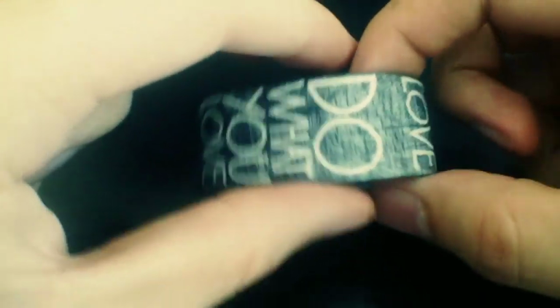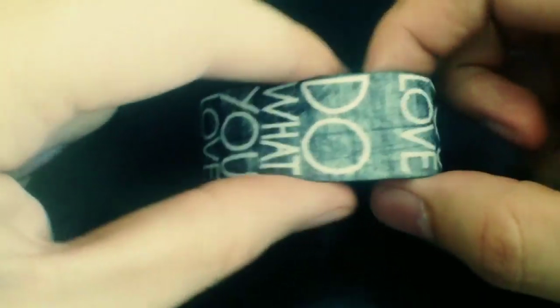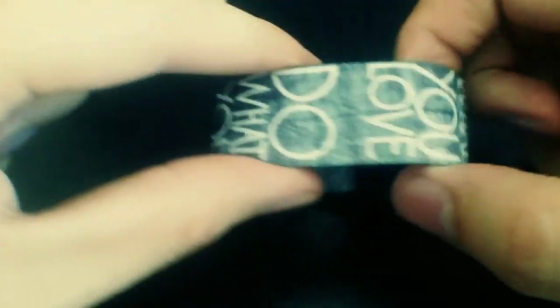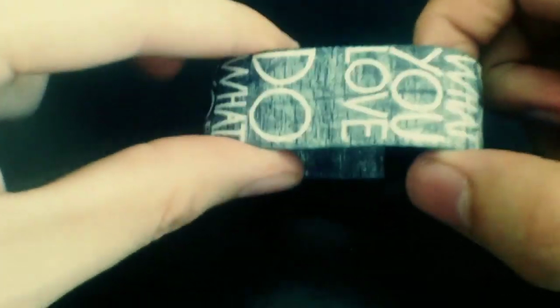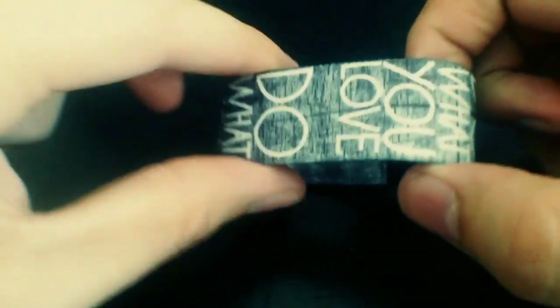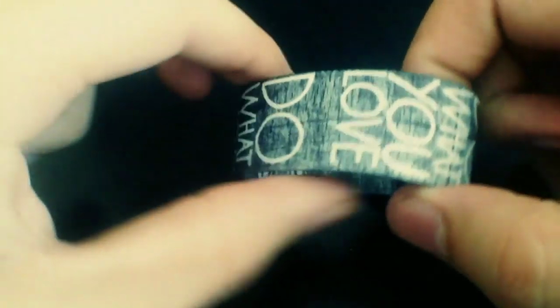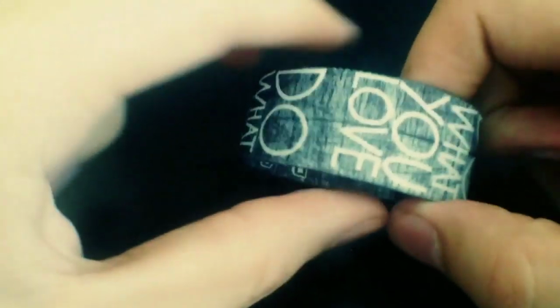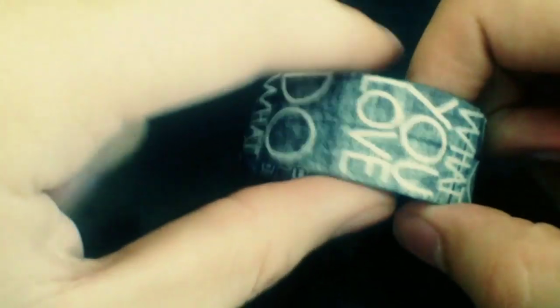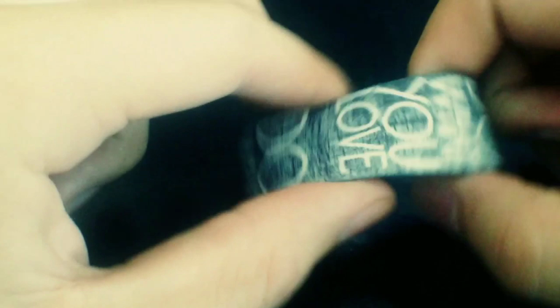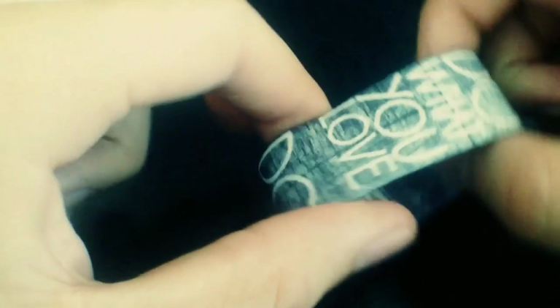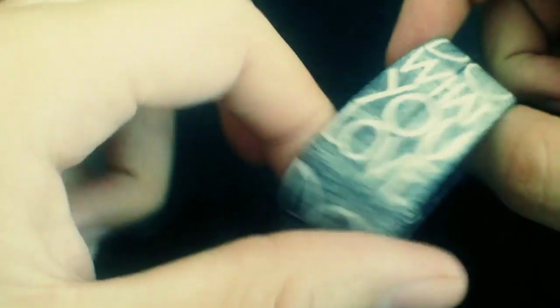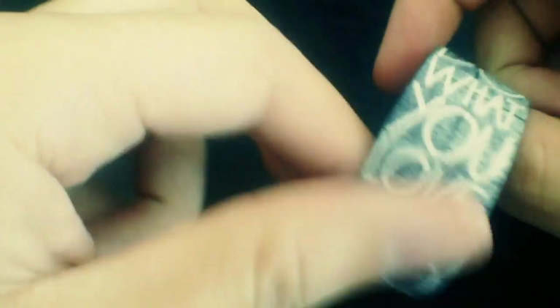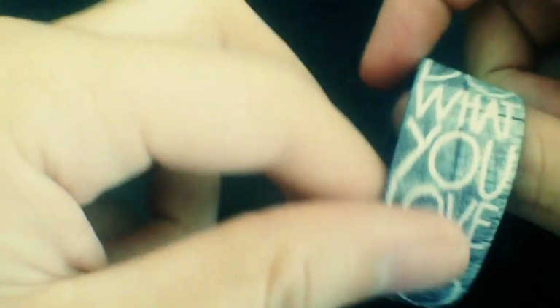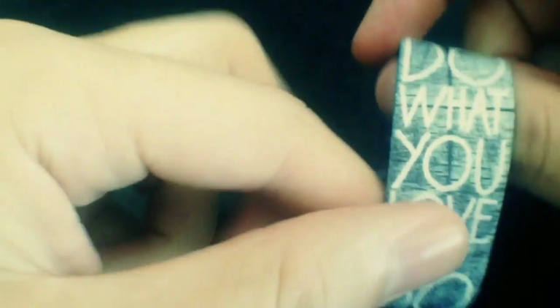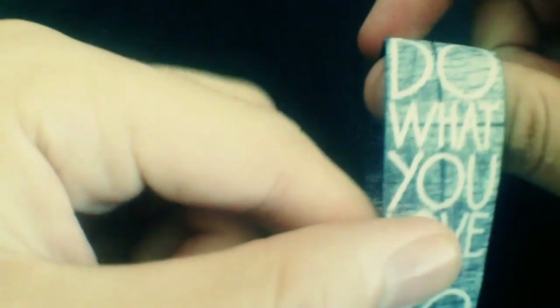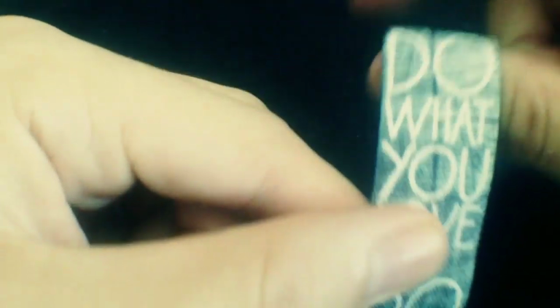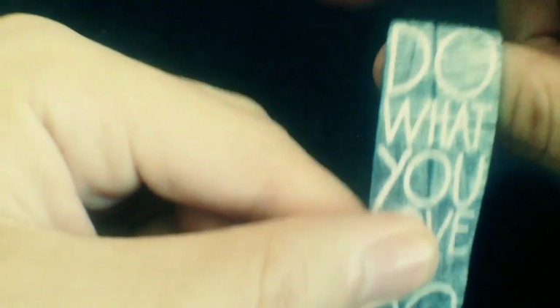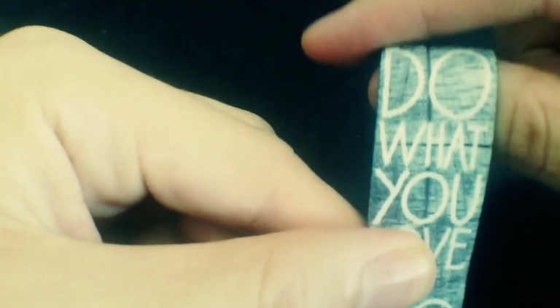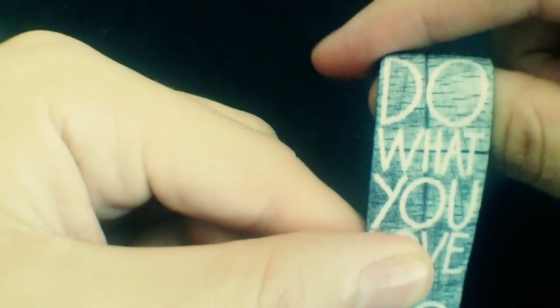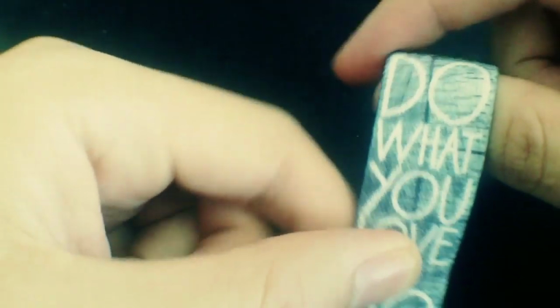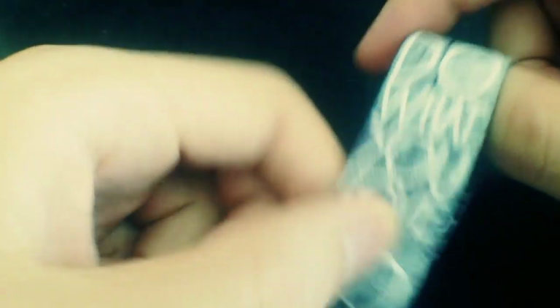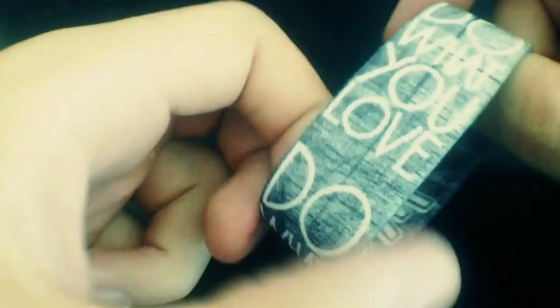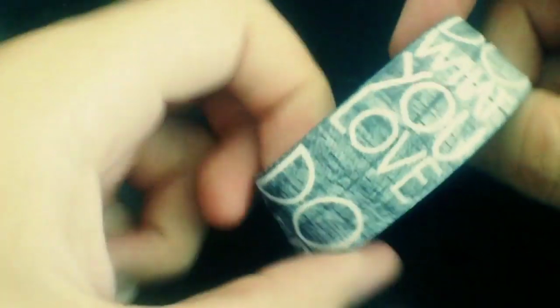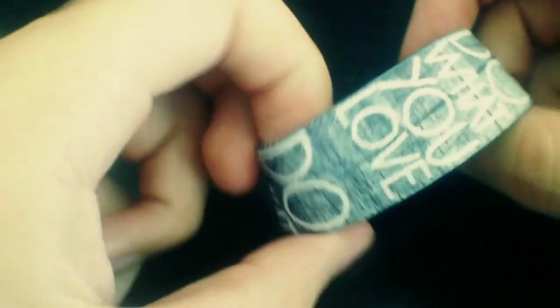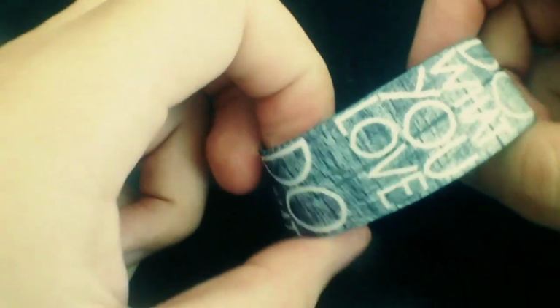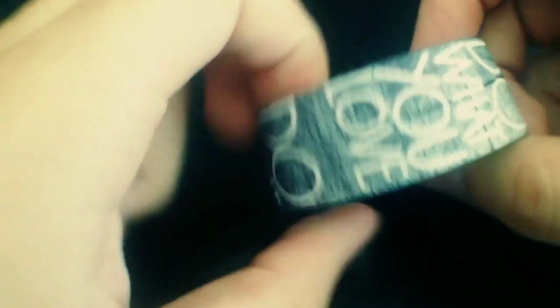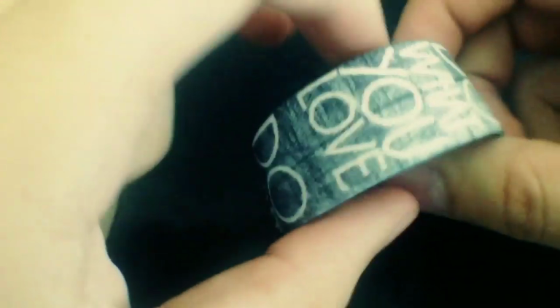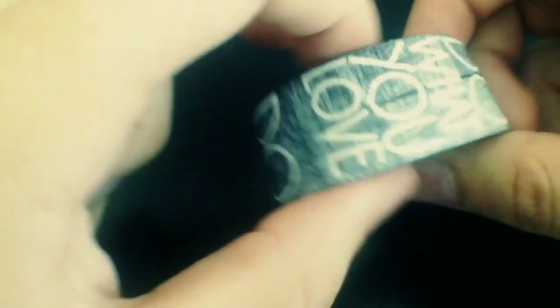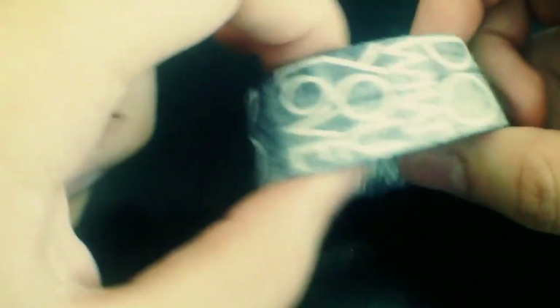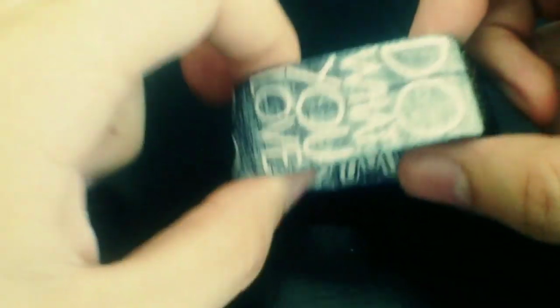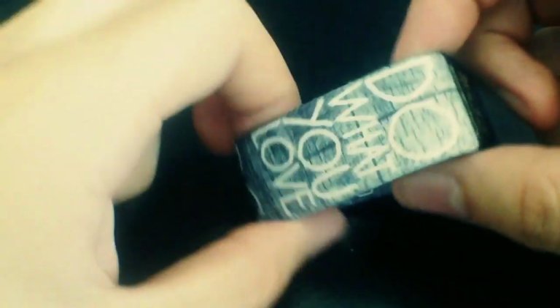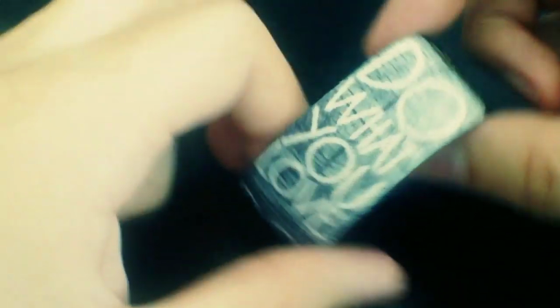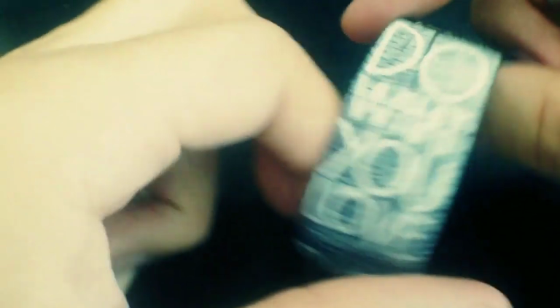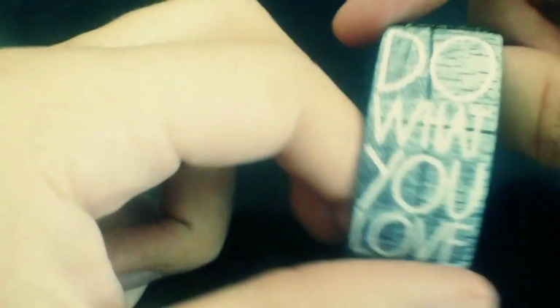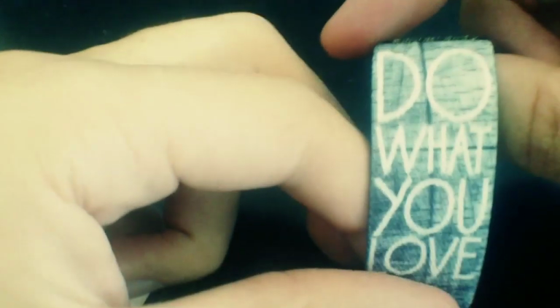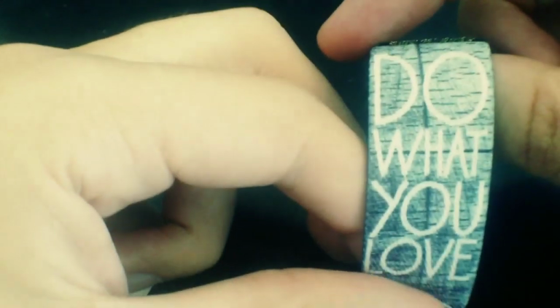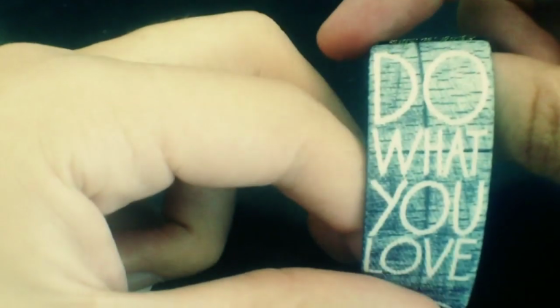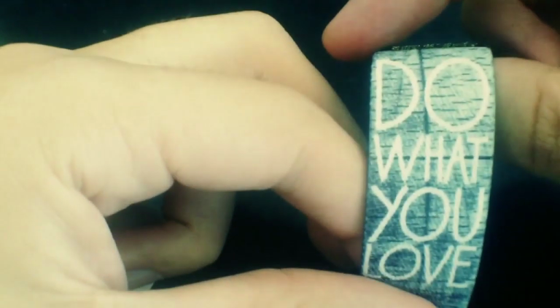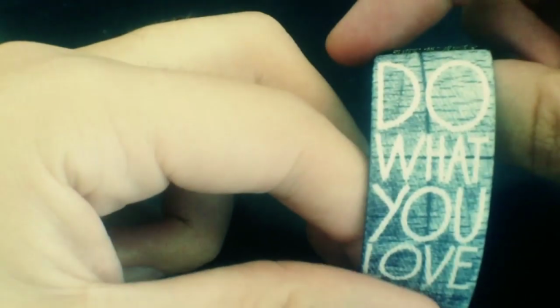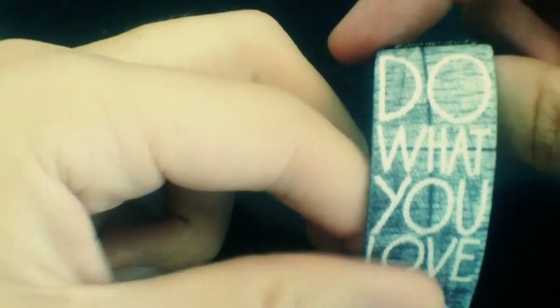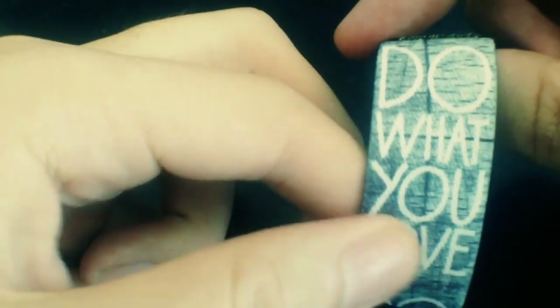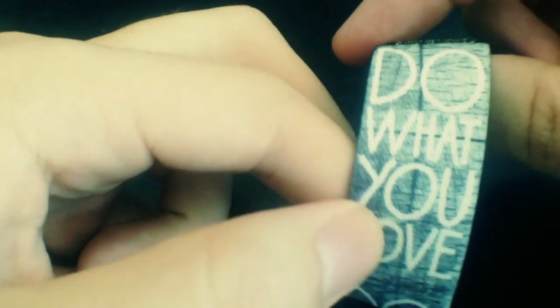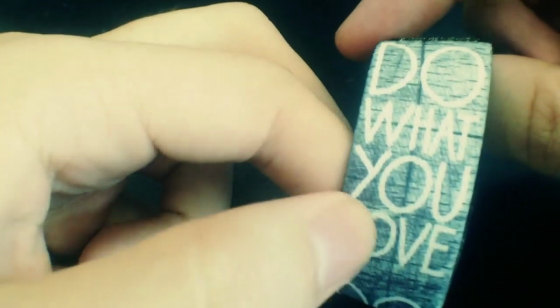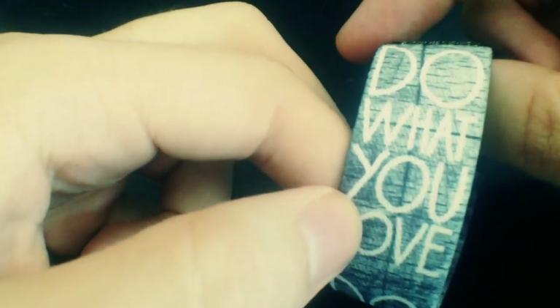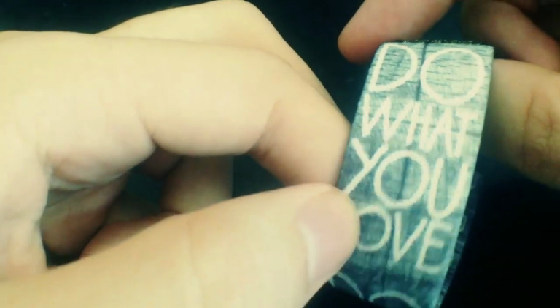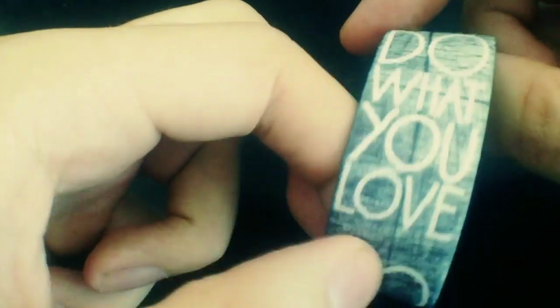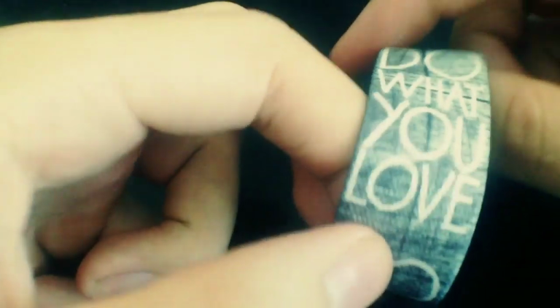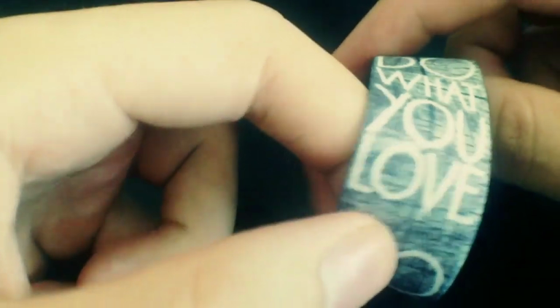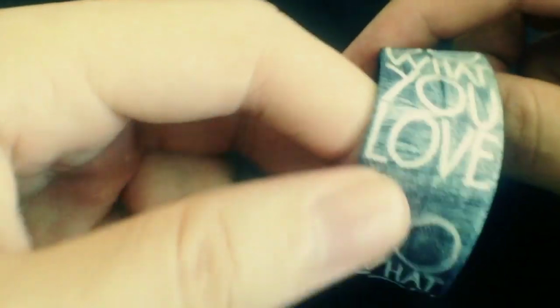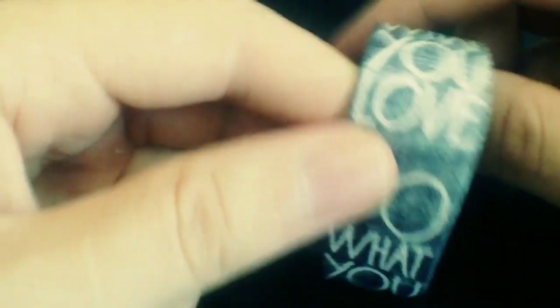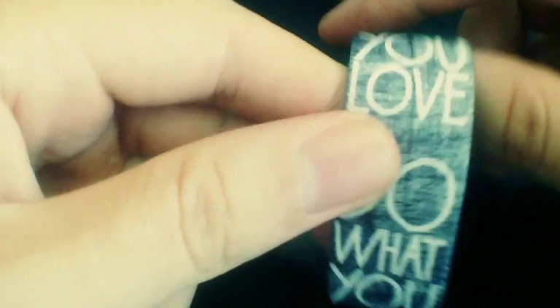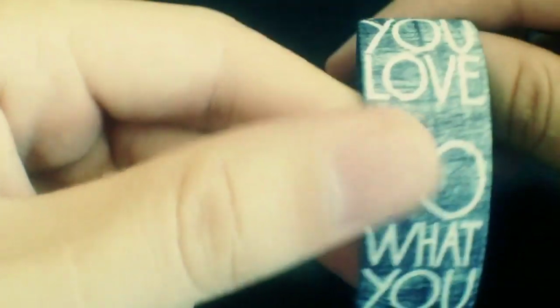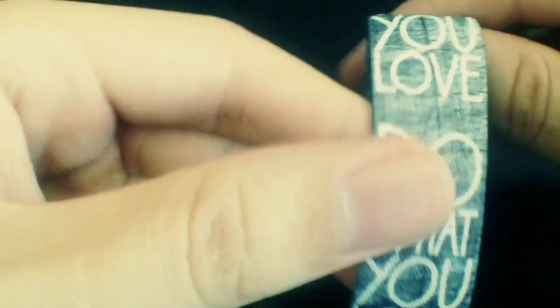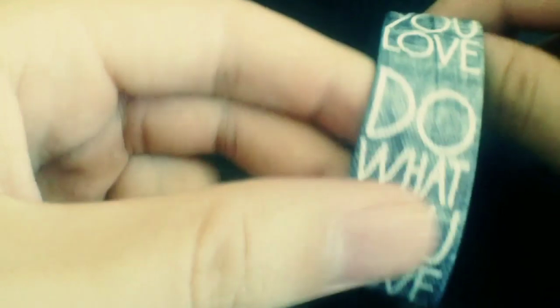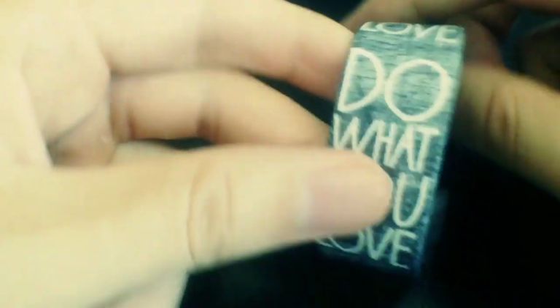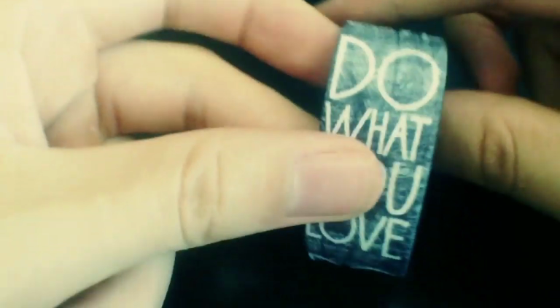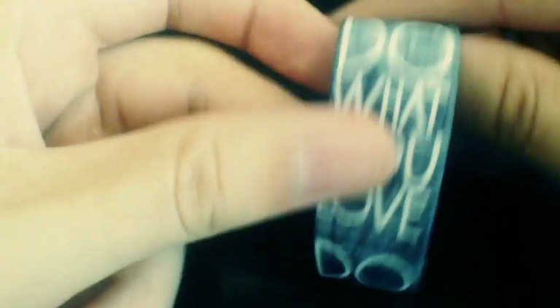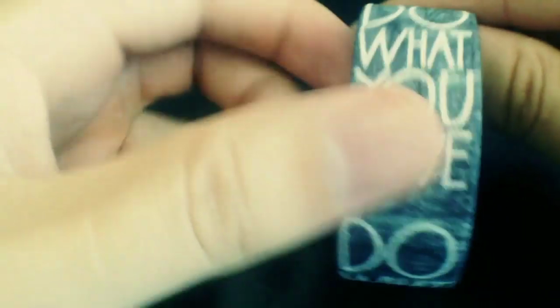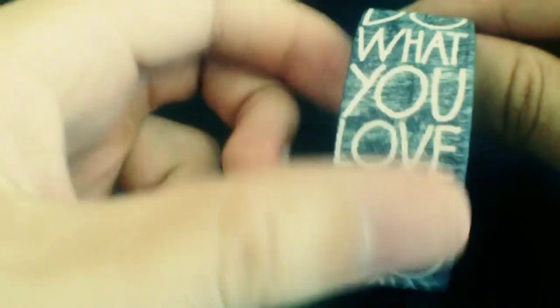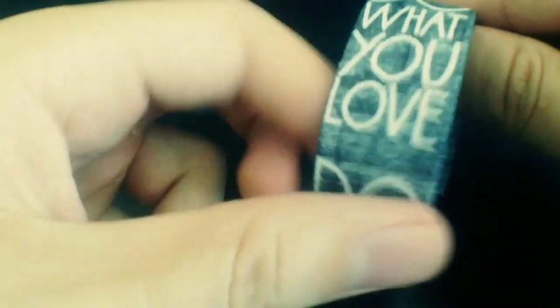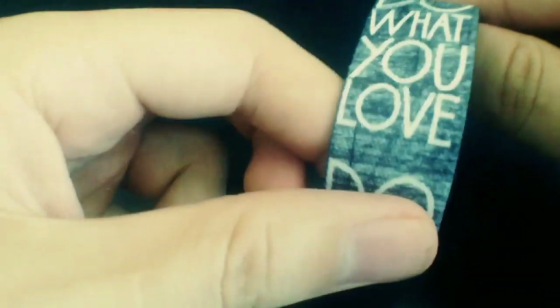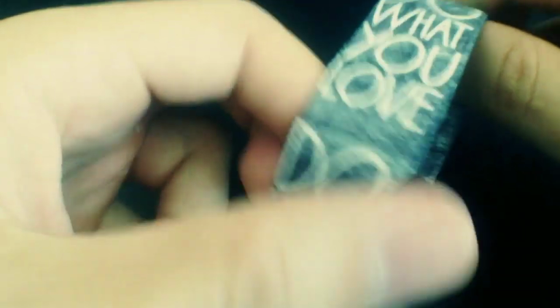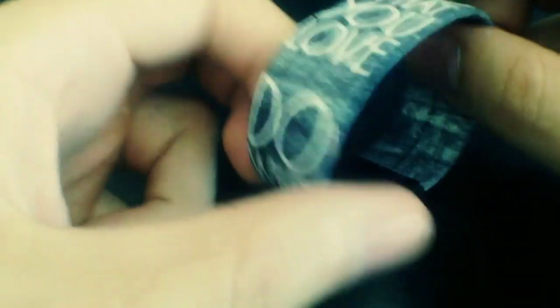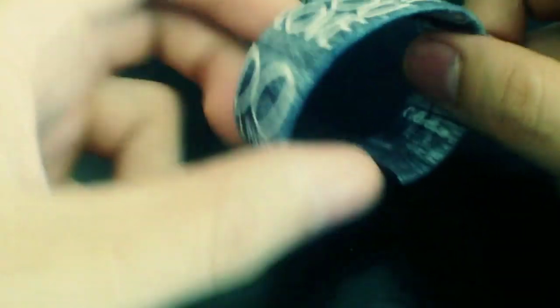I absolutely love this one. I've been wearing this around — it goes with everything, especially since it's black and white. It has 'do you love' on there in white and then the black and white wood grain beneath it.